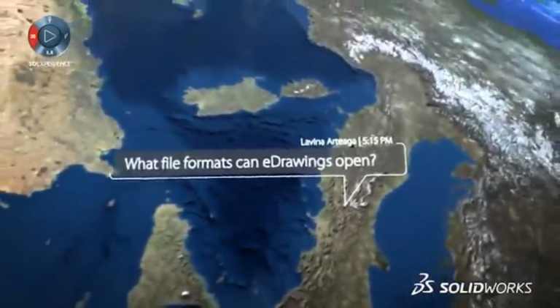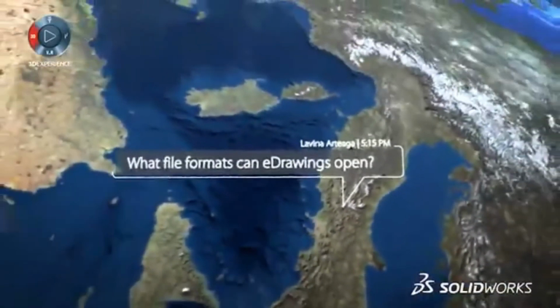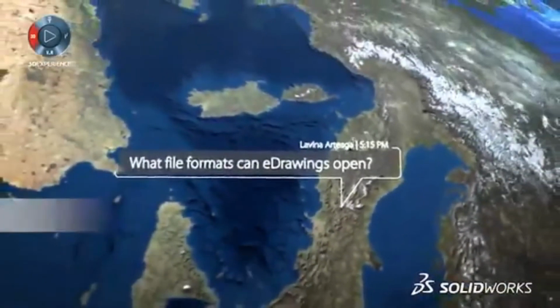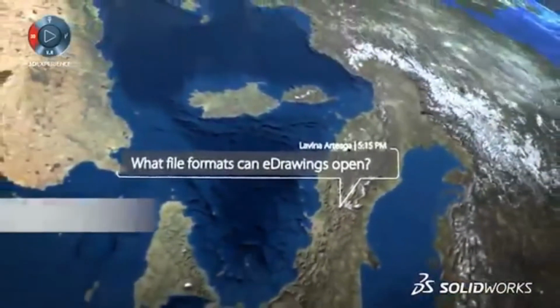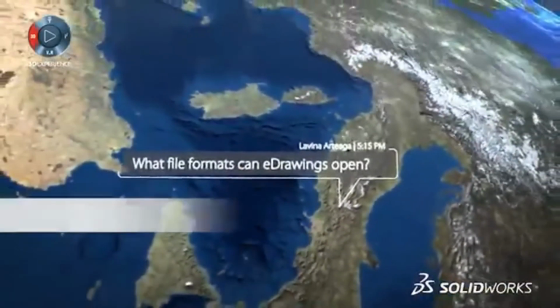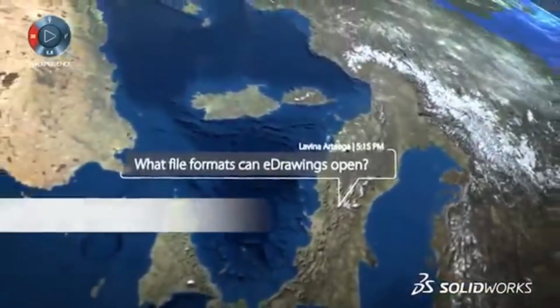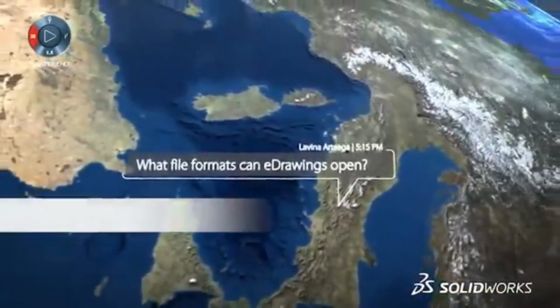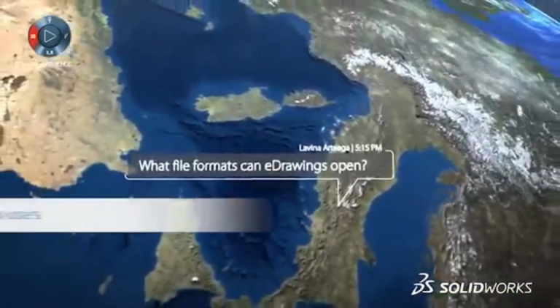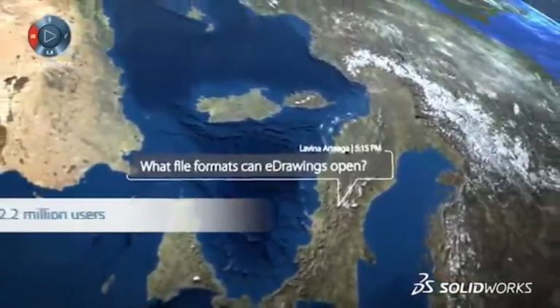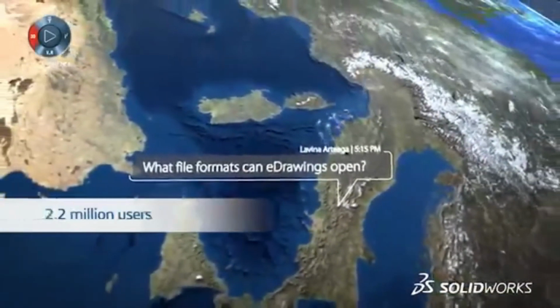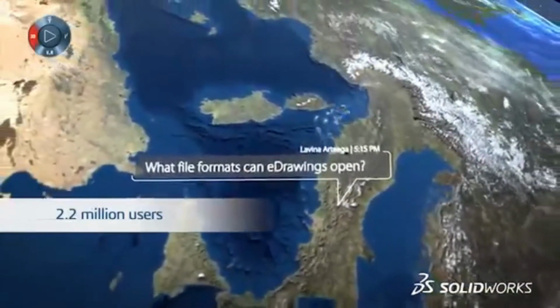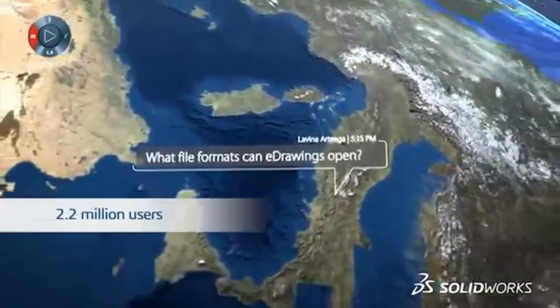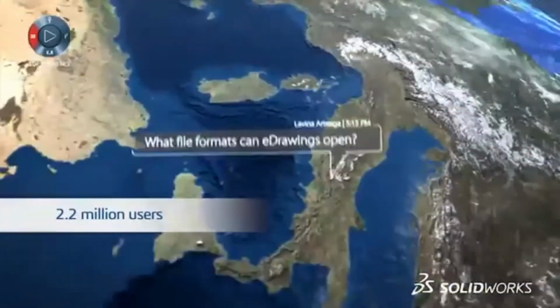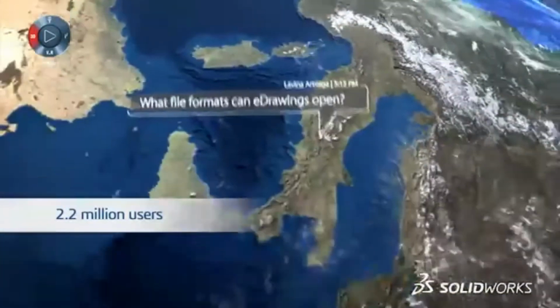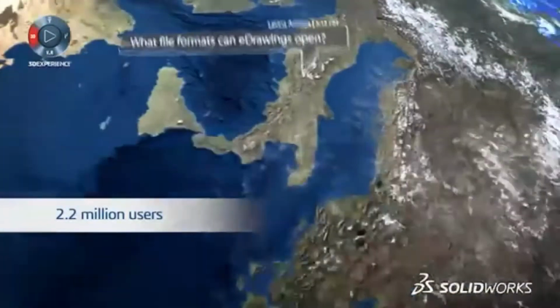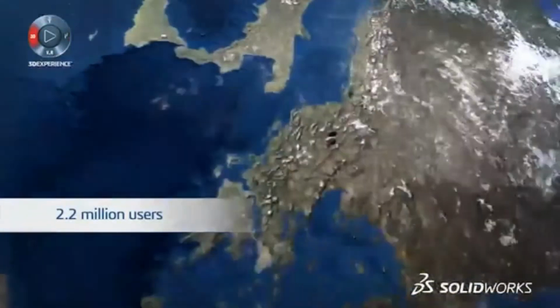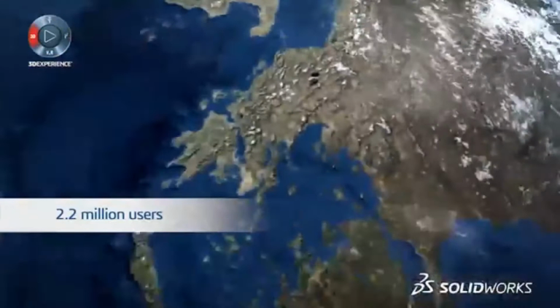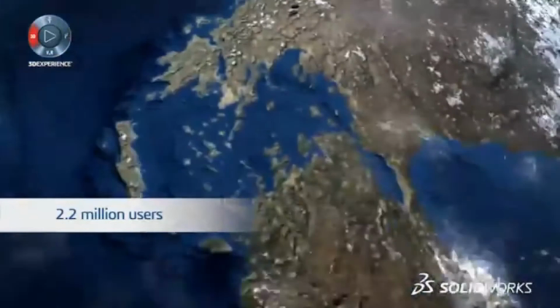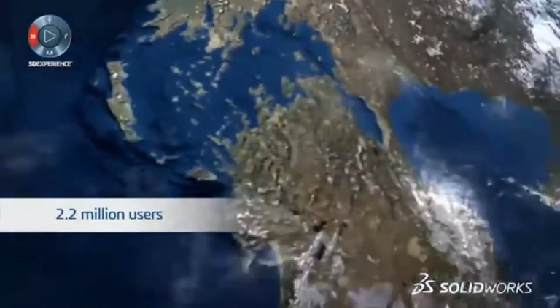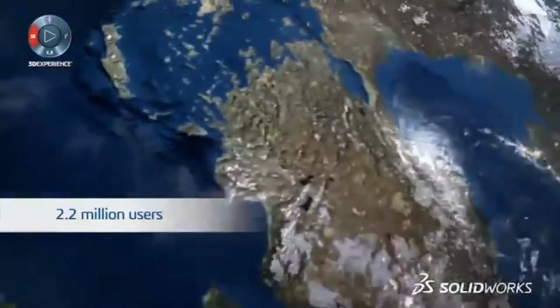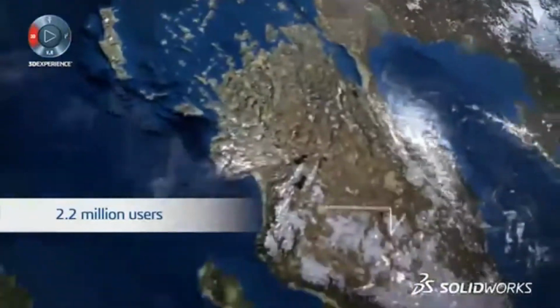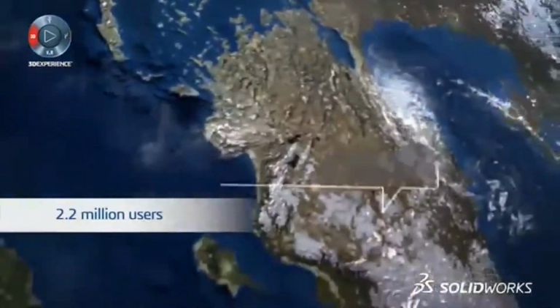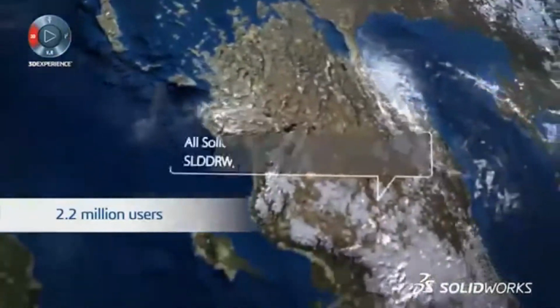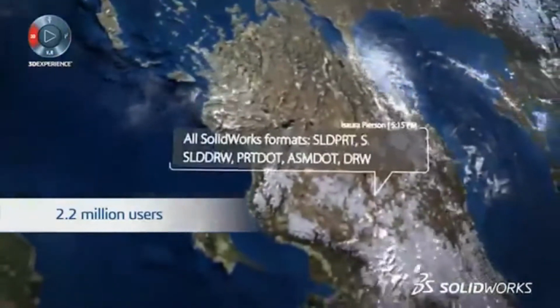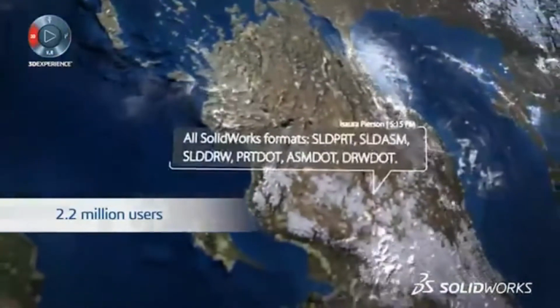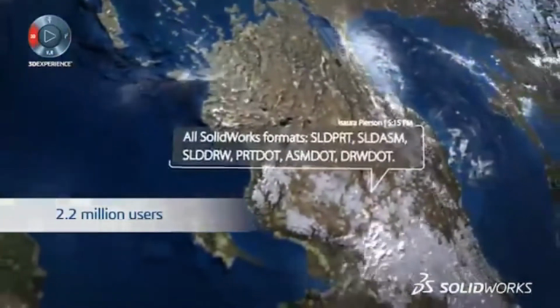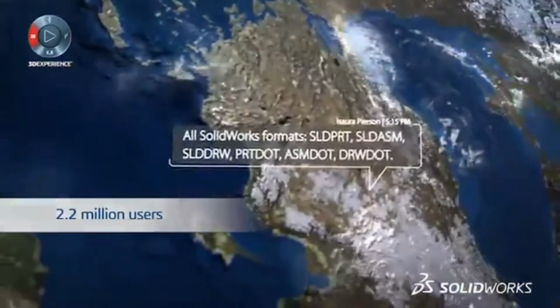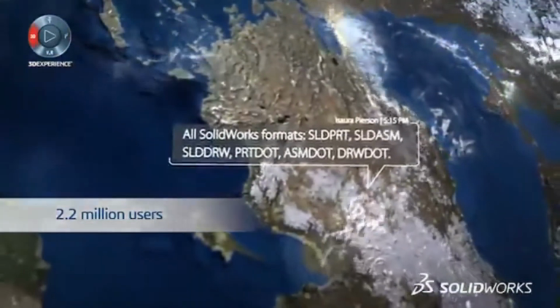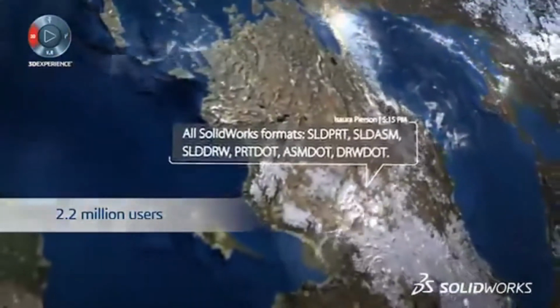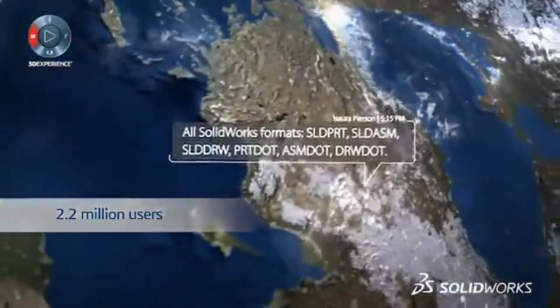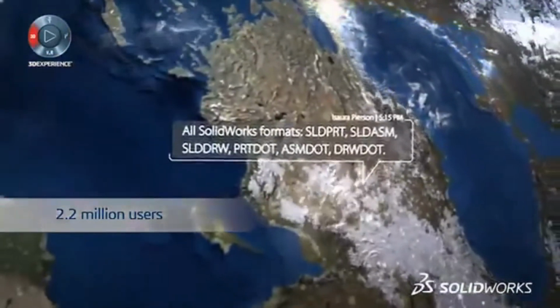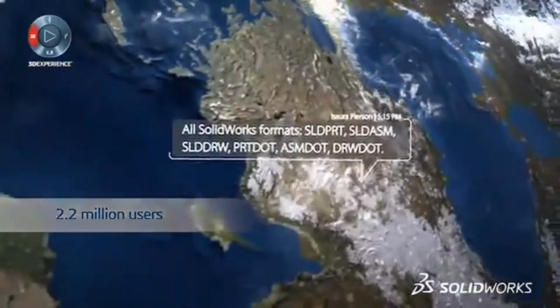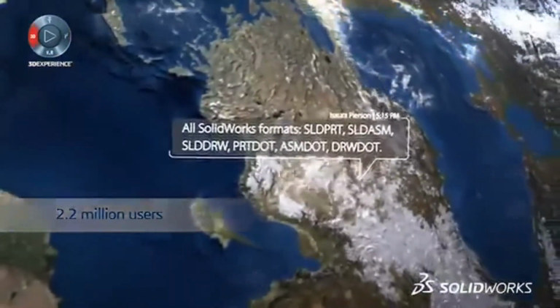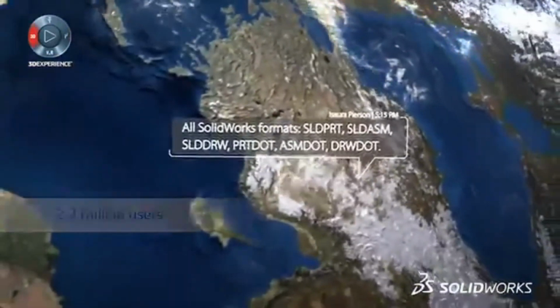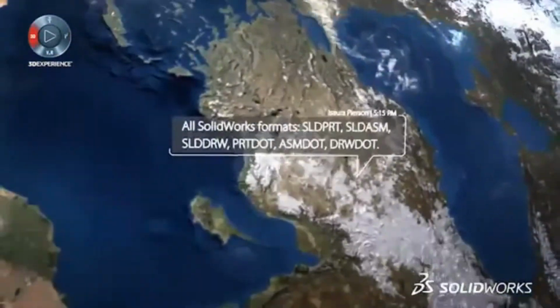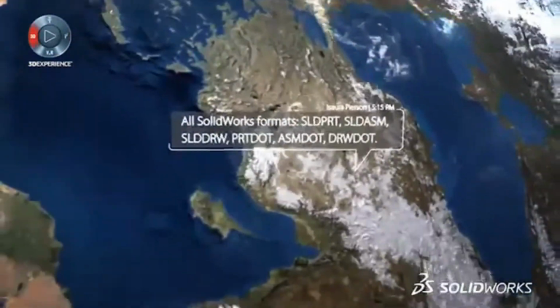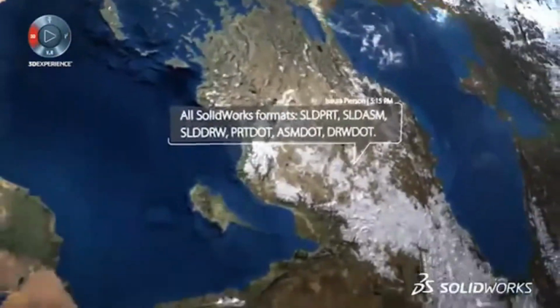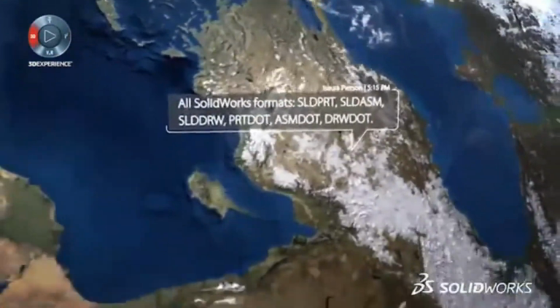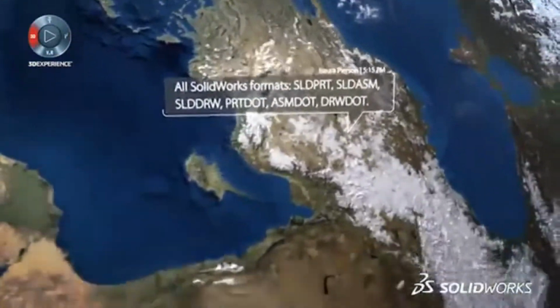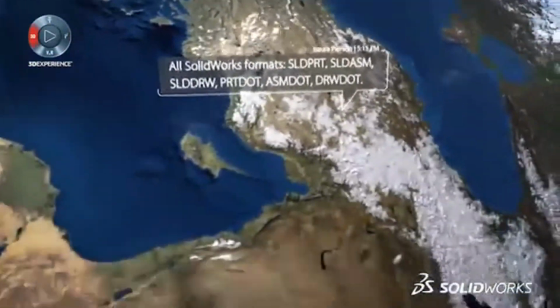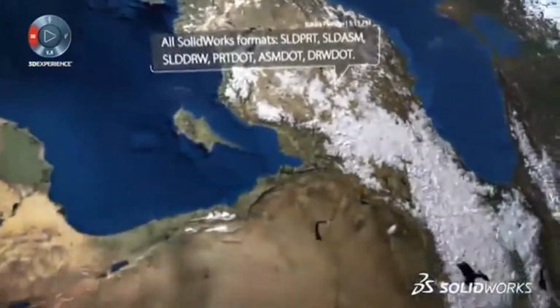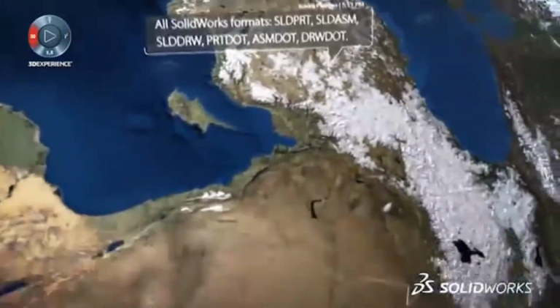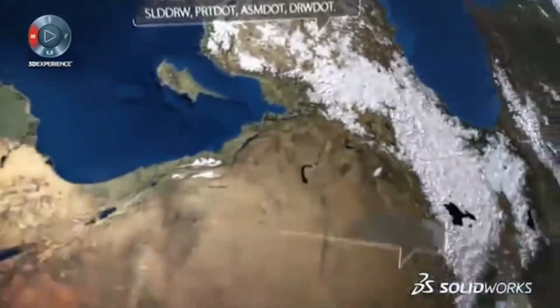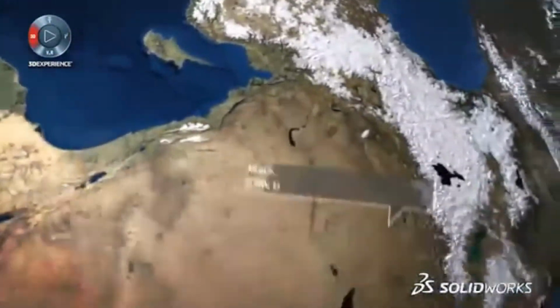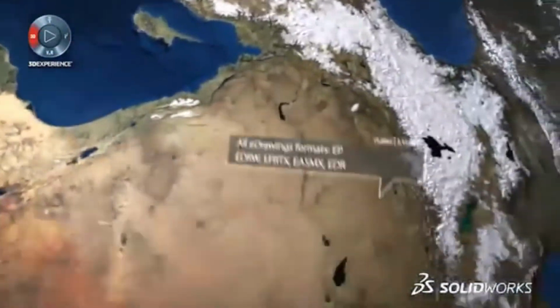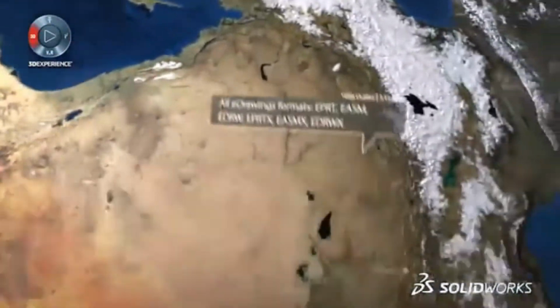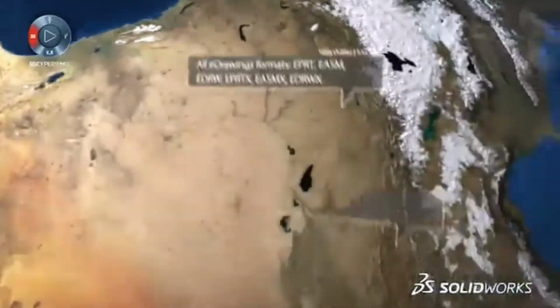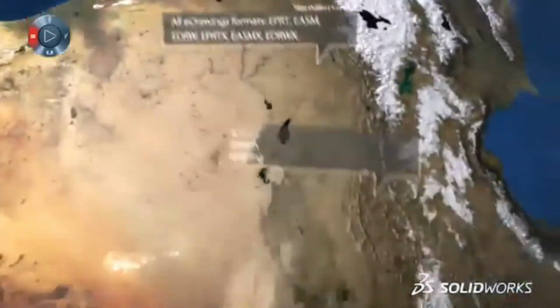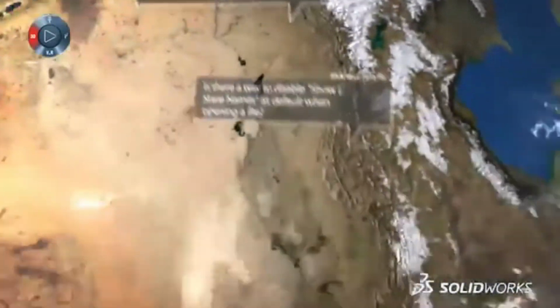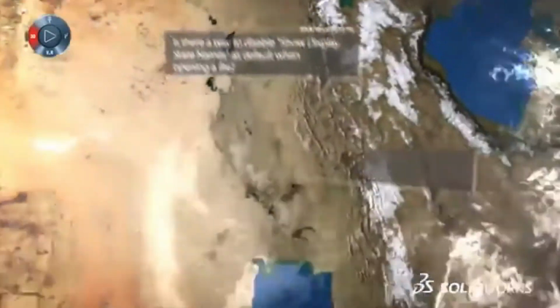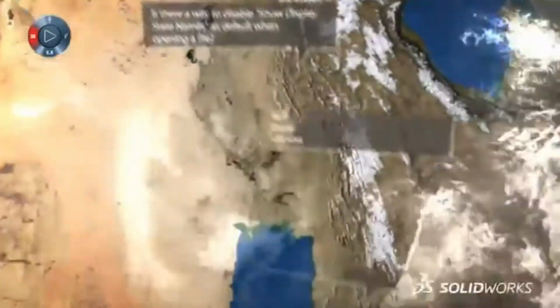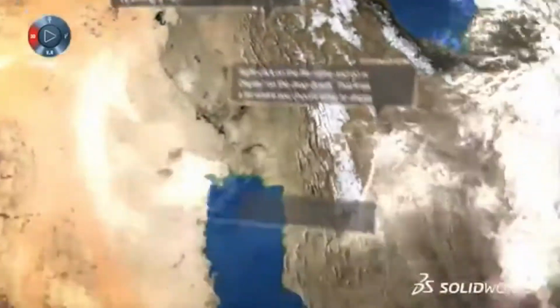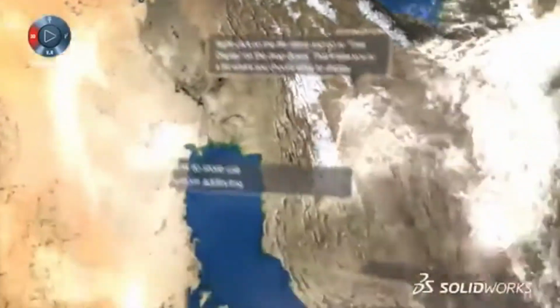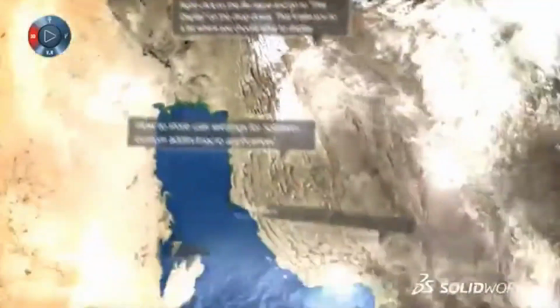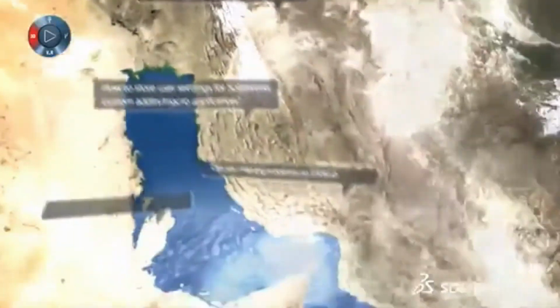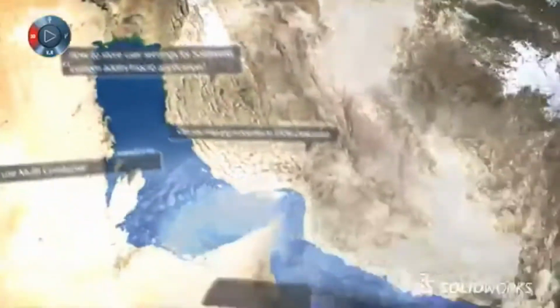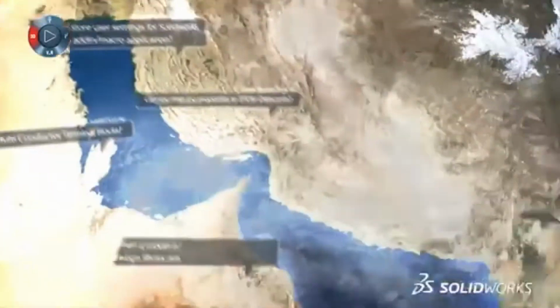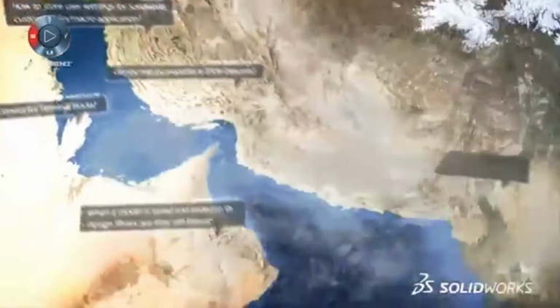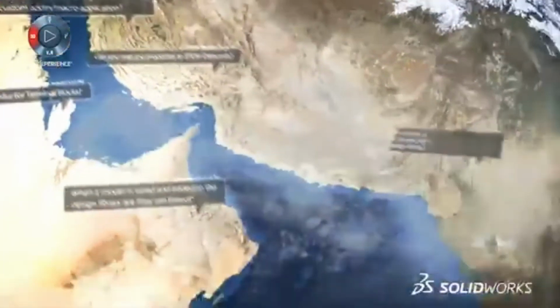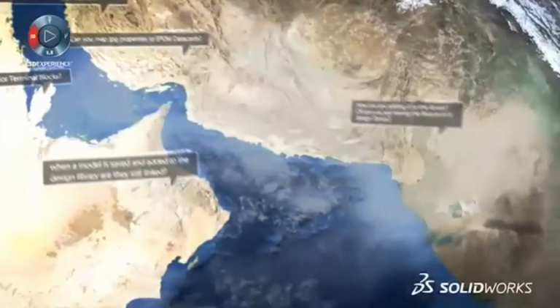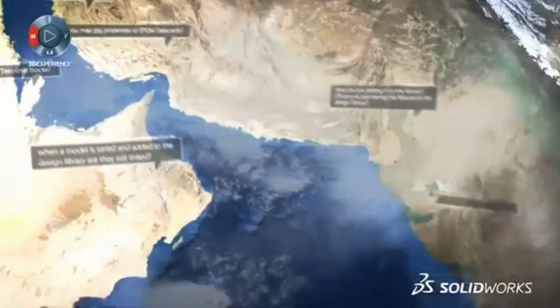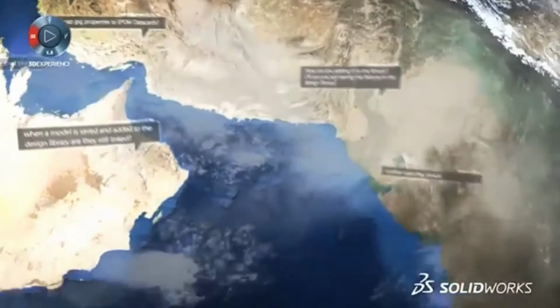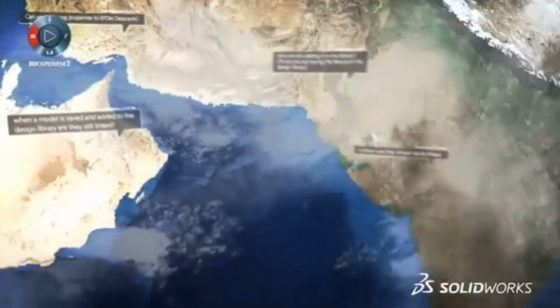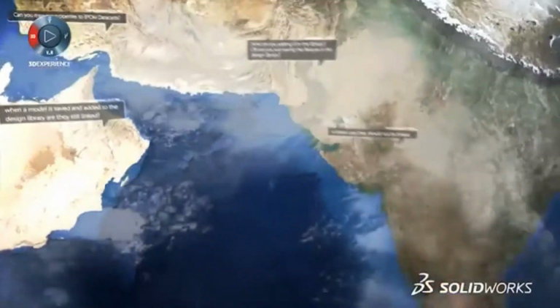Collaboration is key to rapid design, and SolidWorks has 2.2 million users that you can reach out to across the global community.